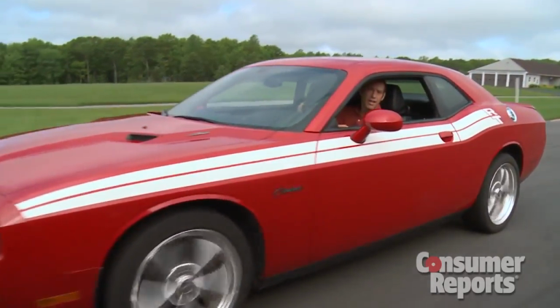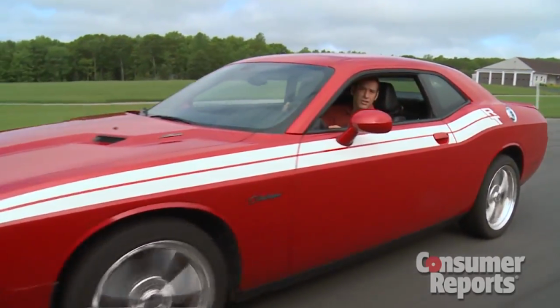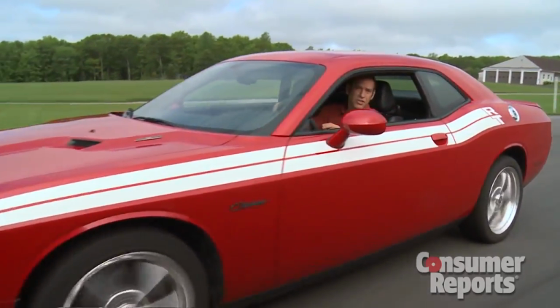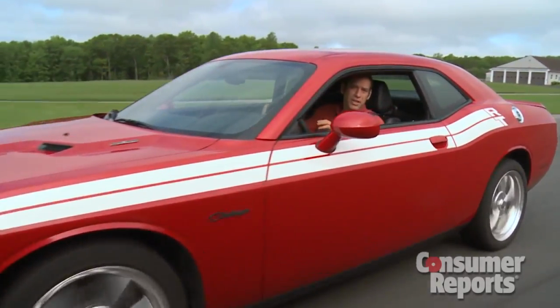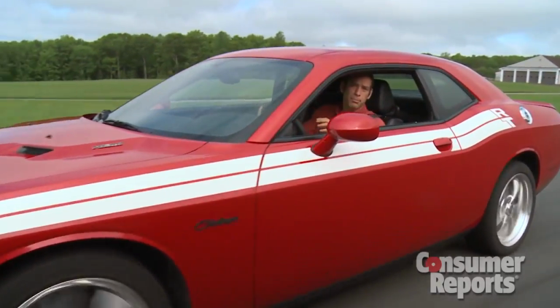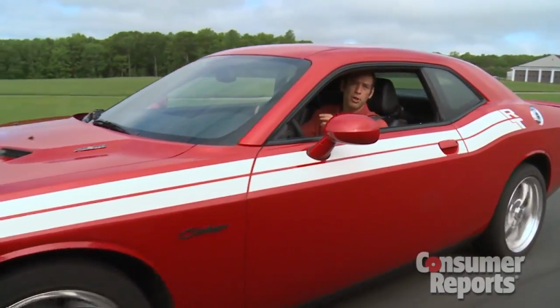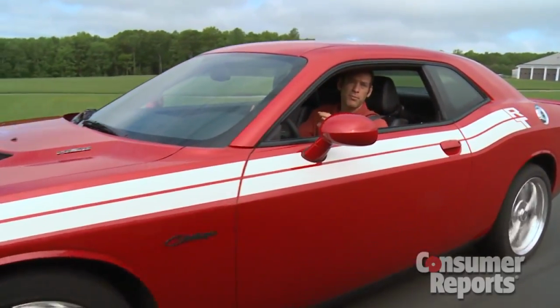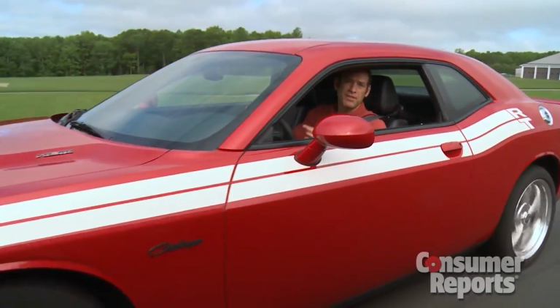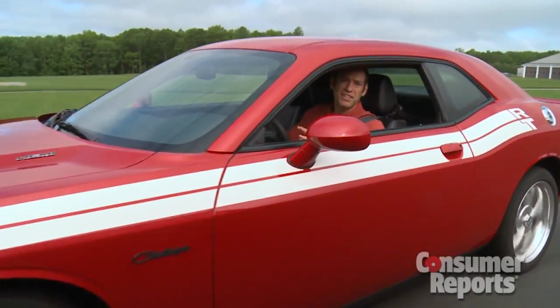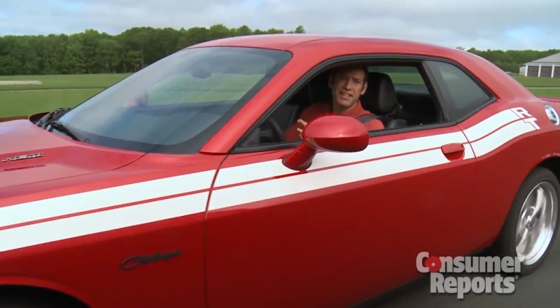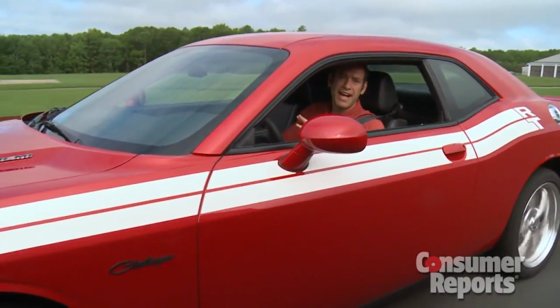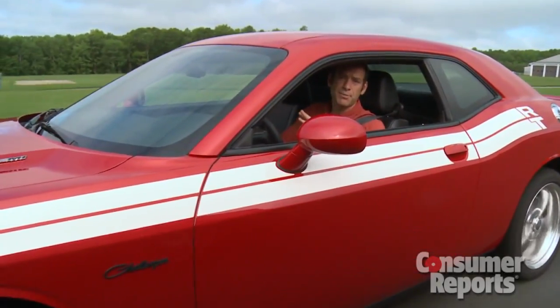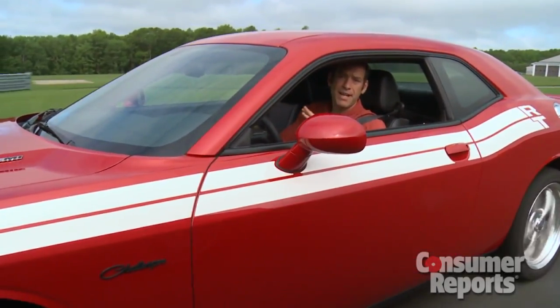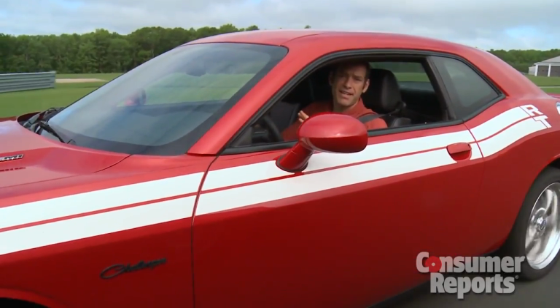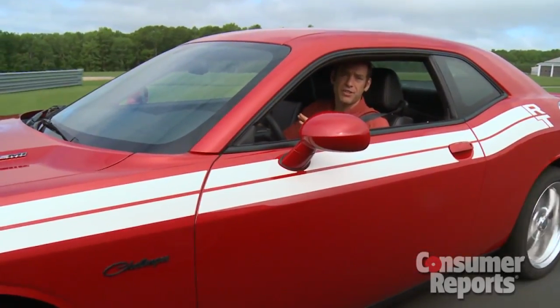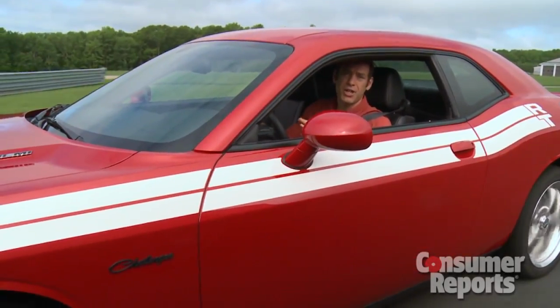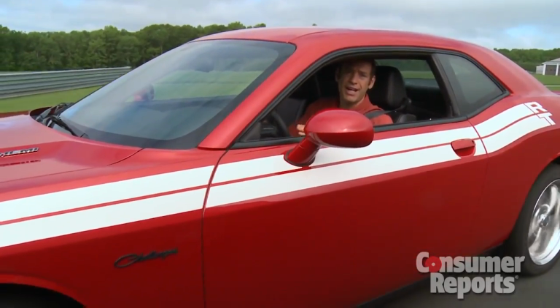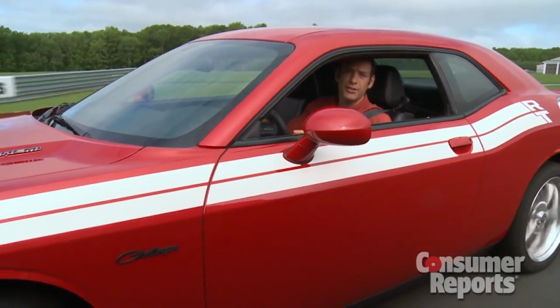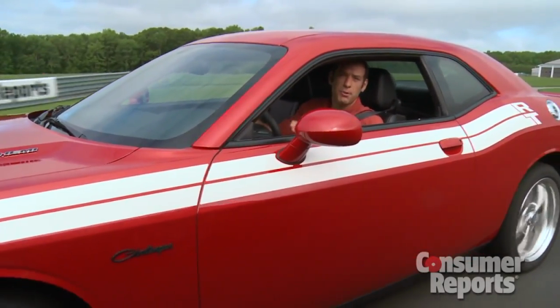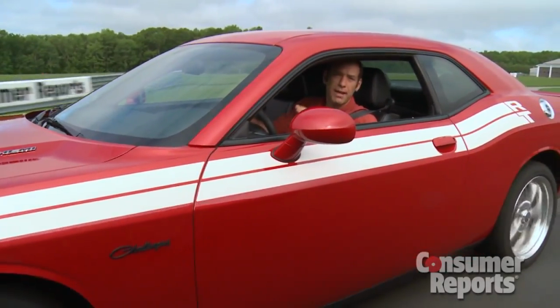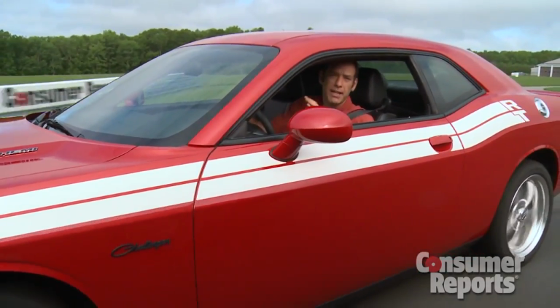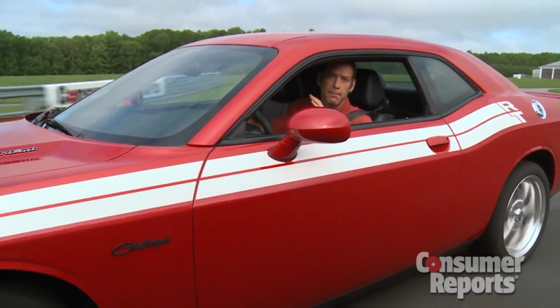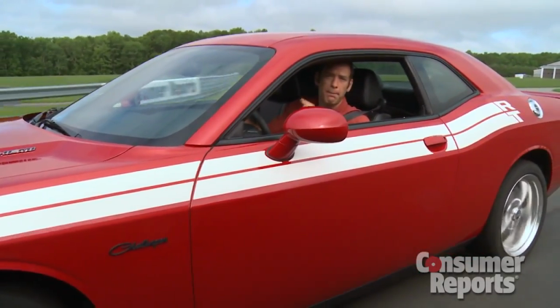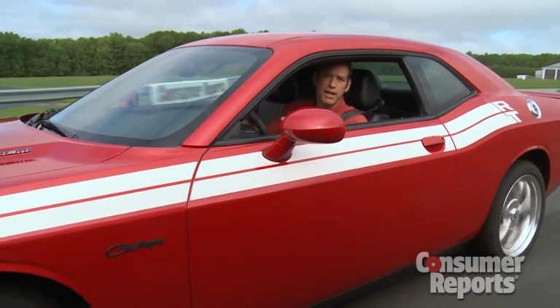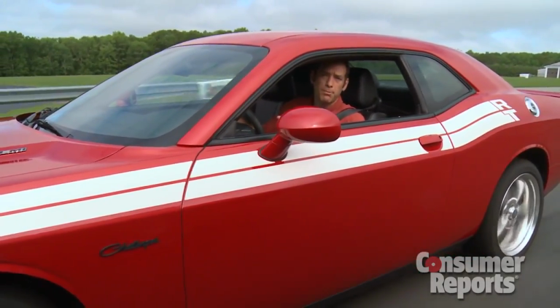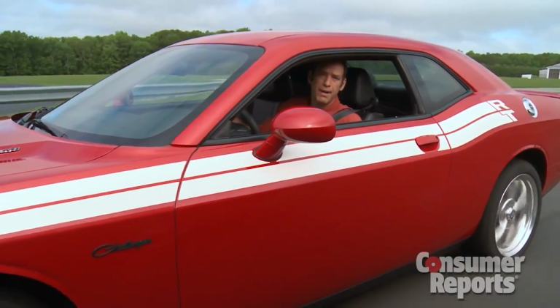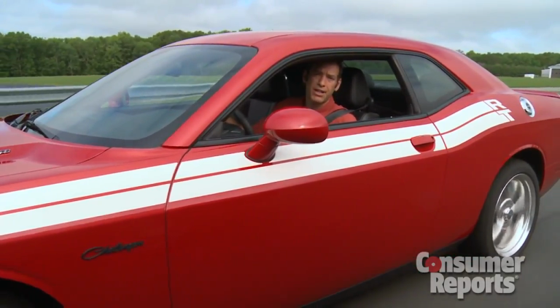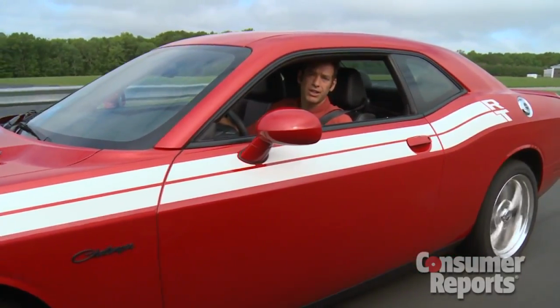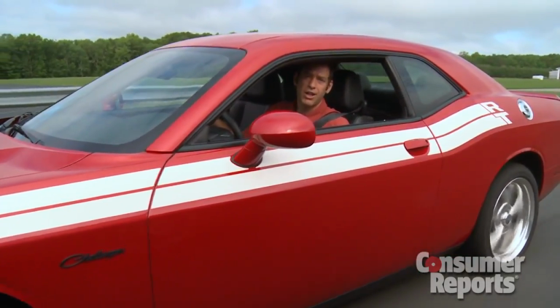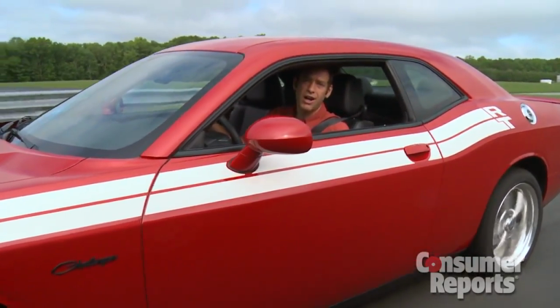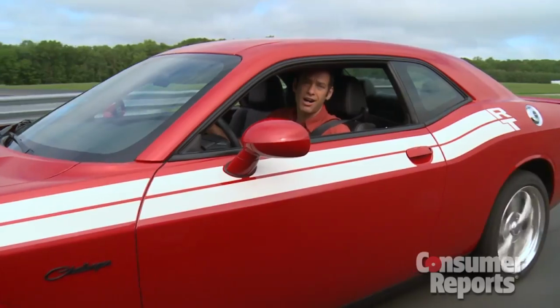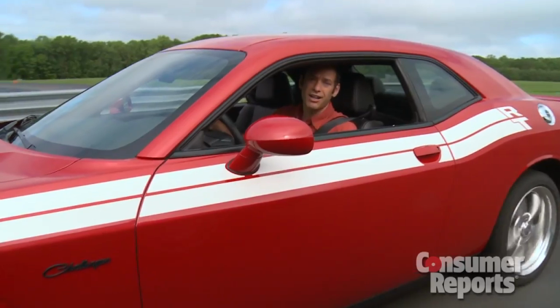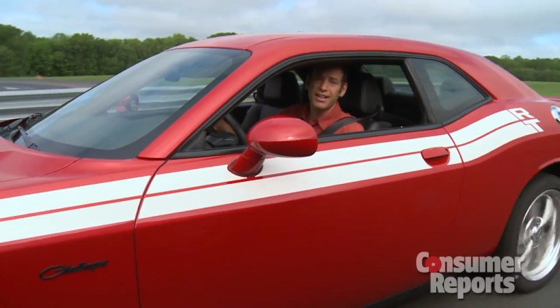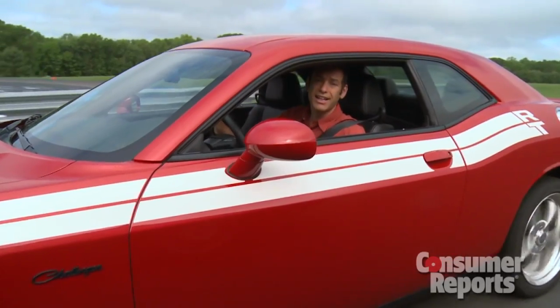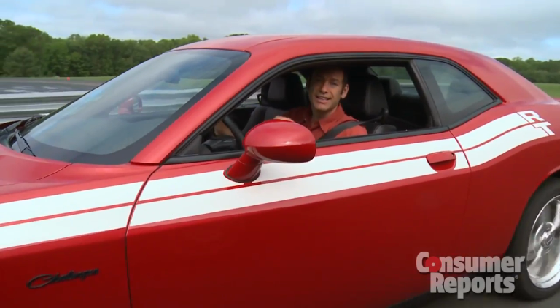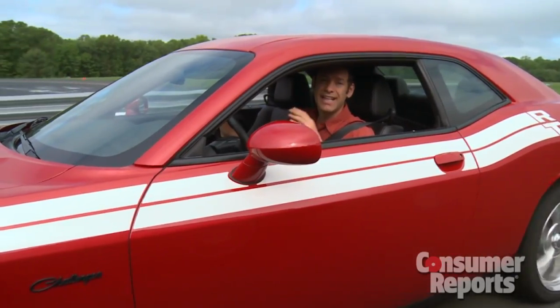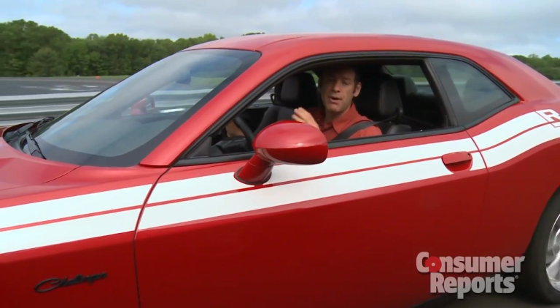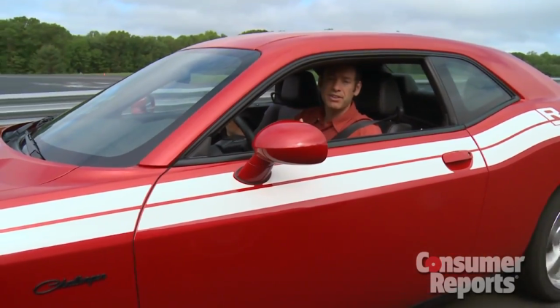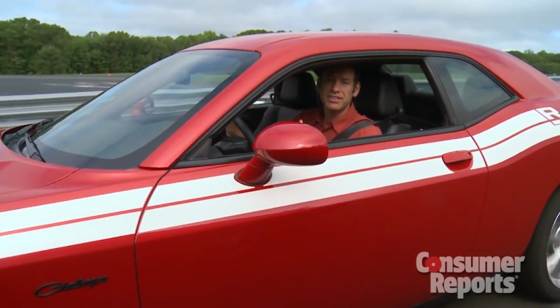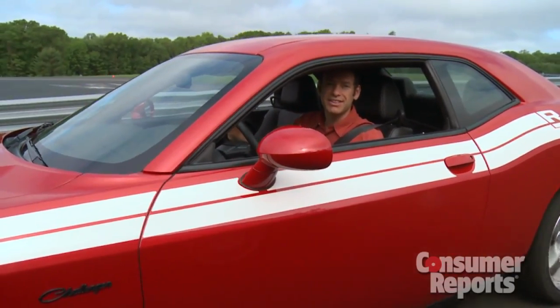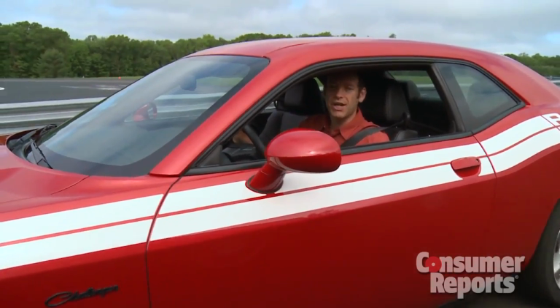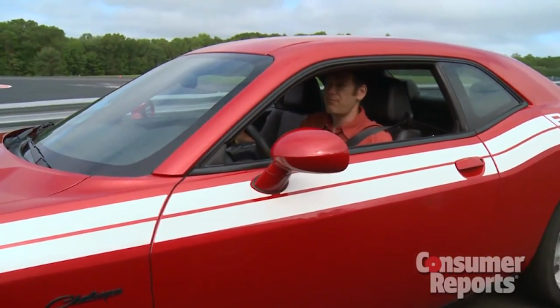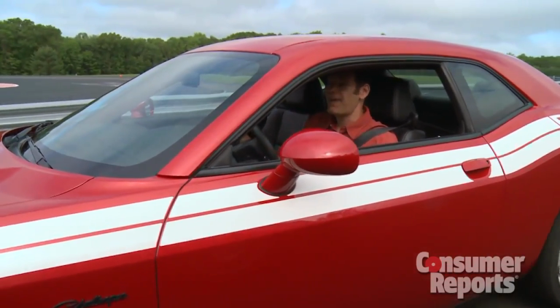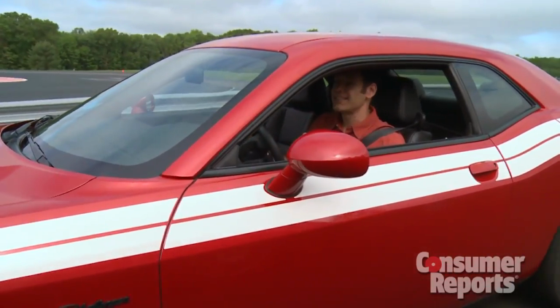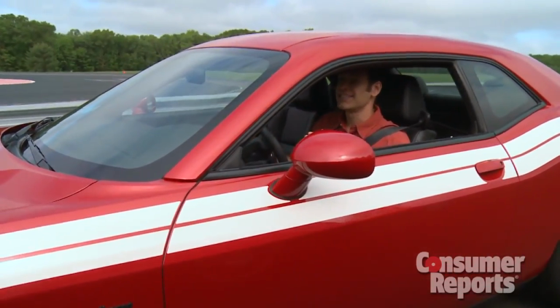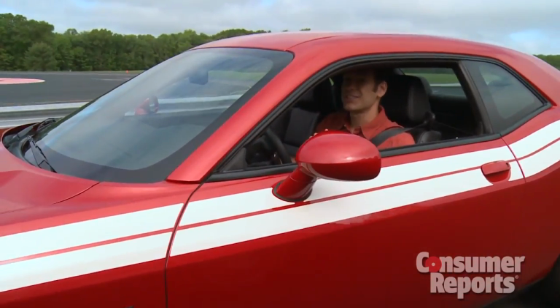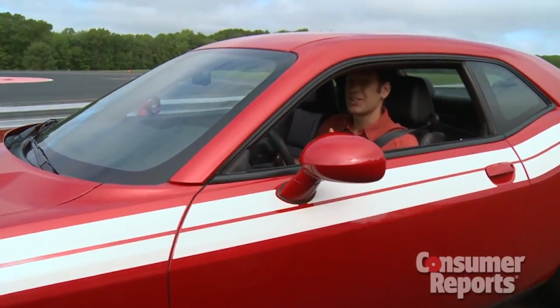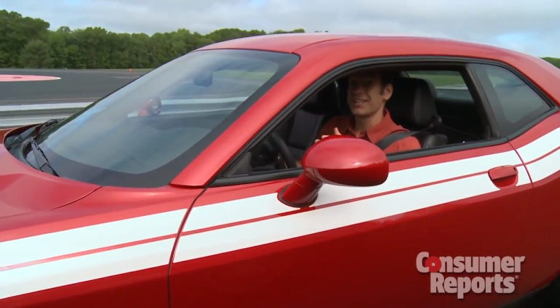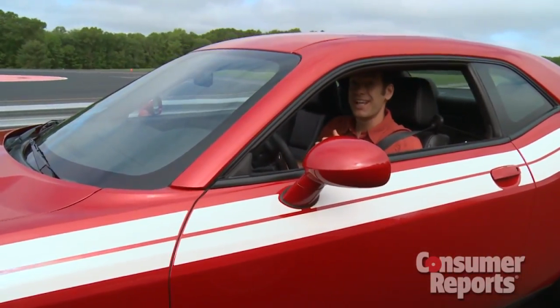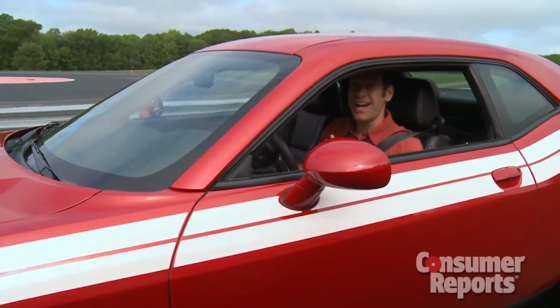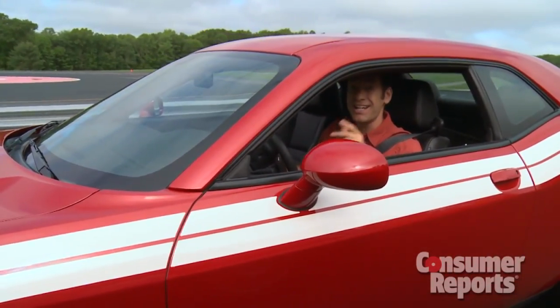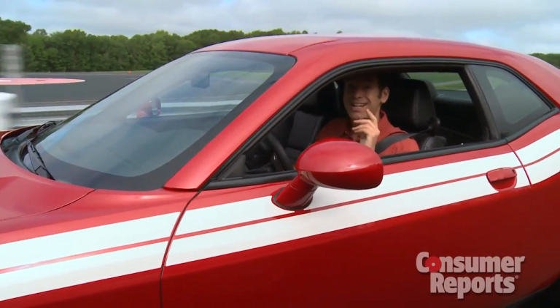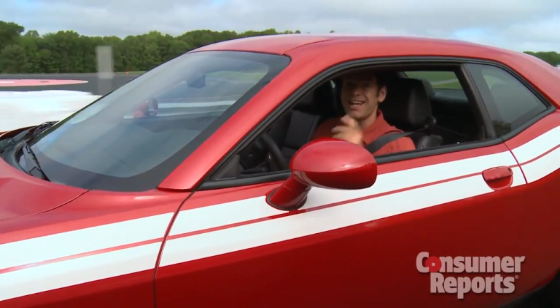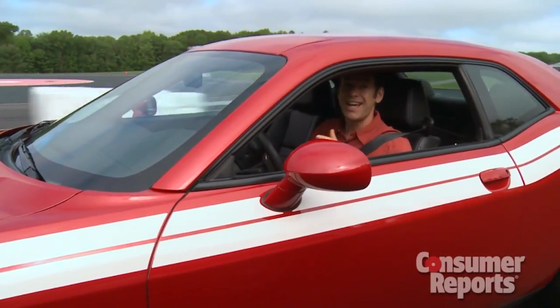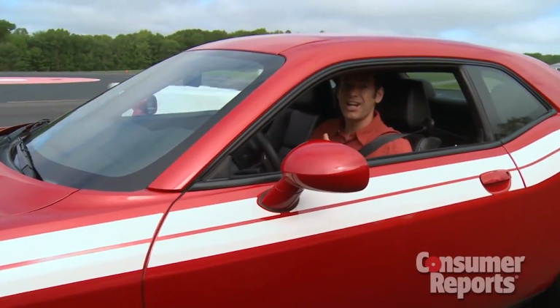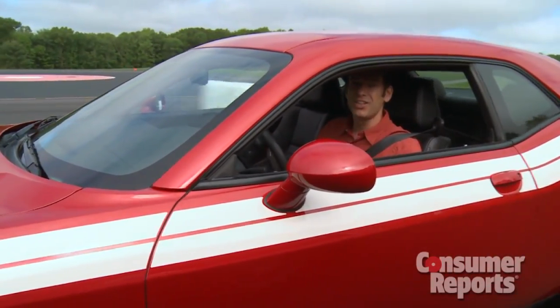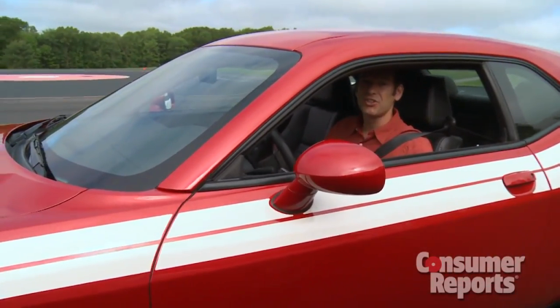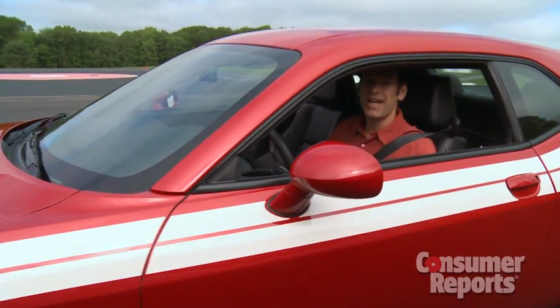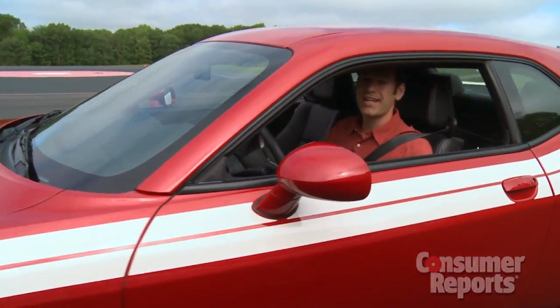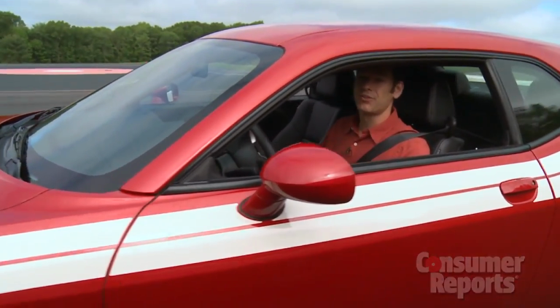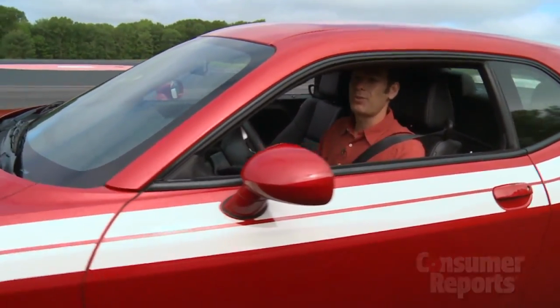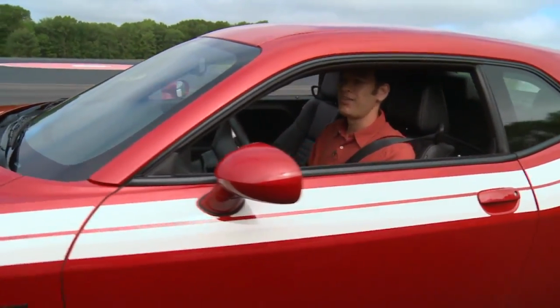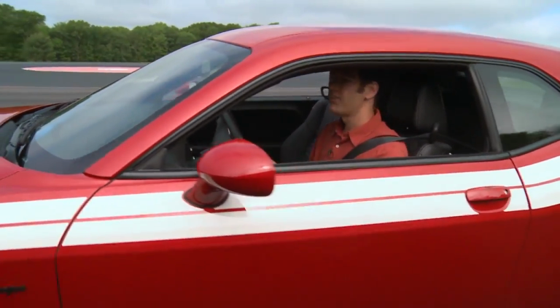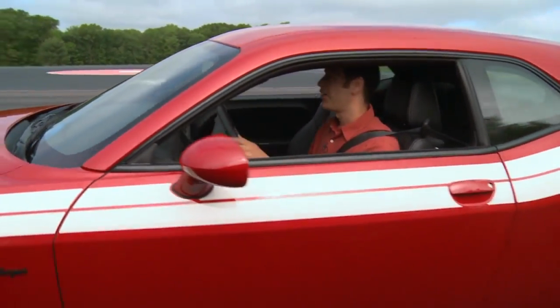So the improvements that Dodge made to the Challenger make it a much better car. Now it just doesn't go fast in a straight line — it also handles well too.